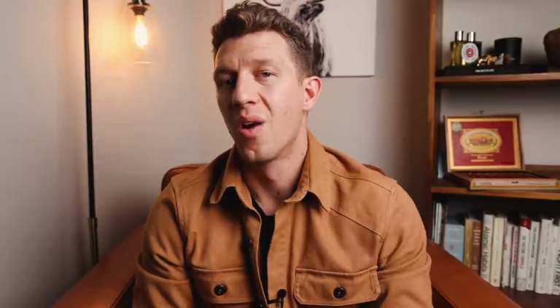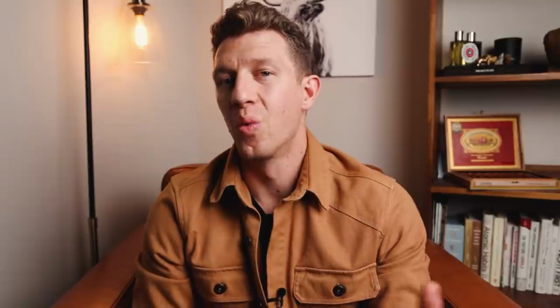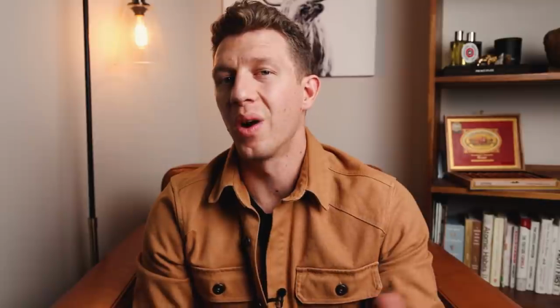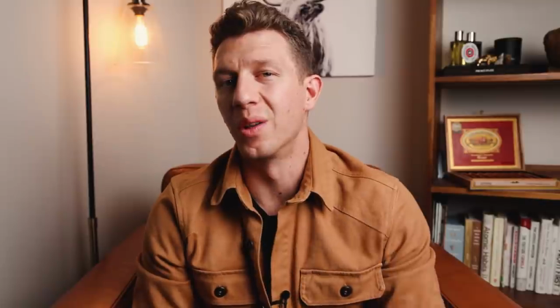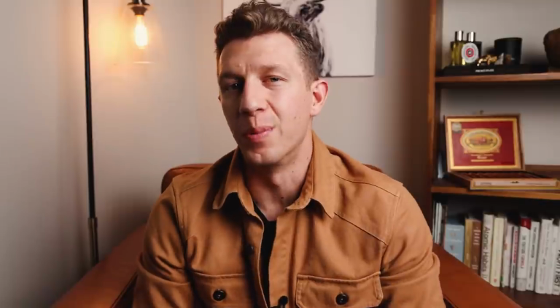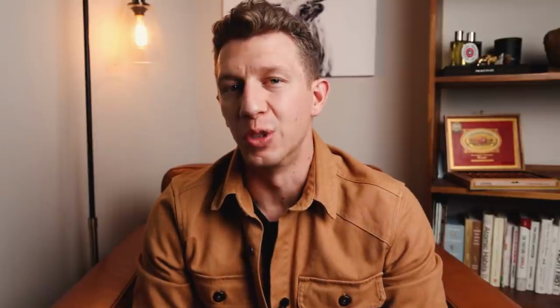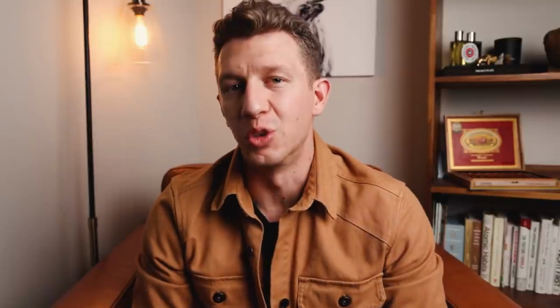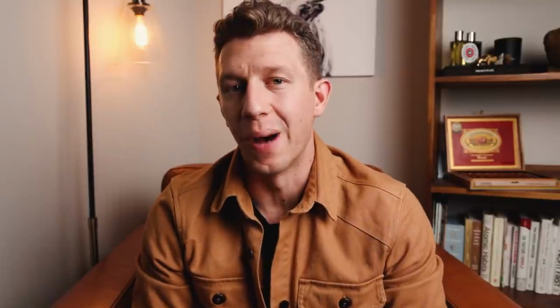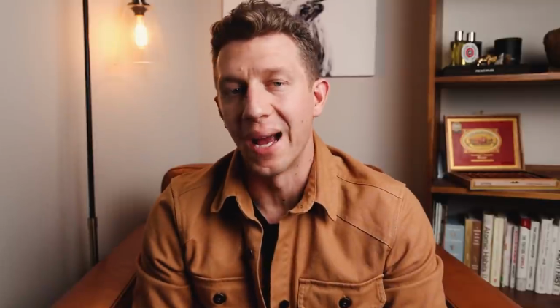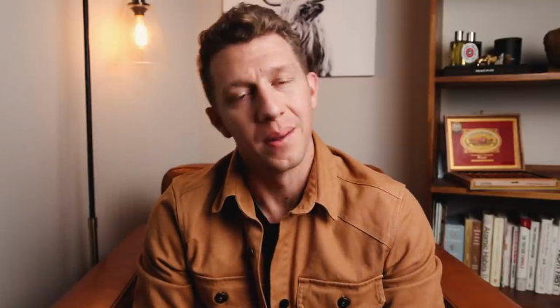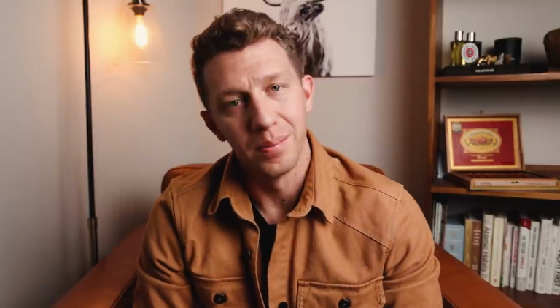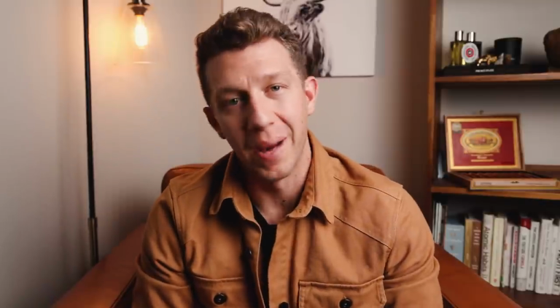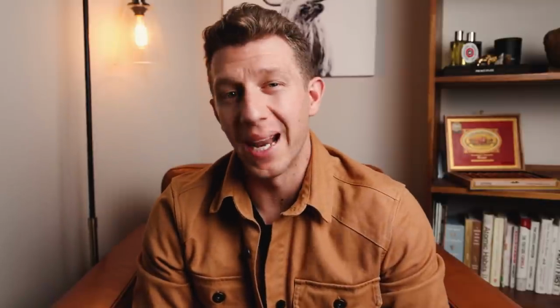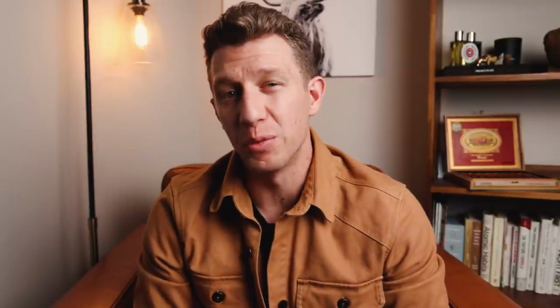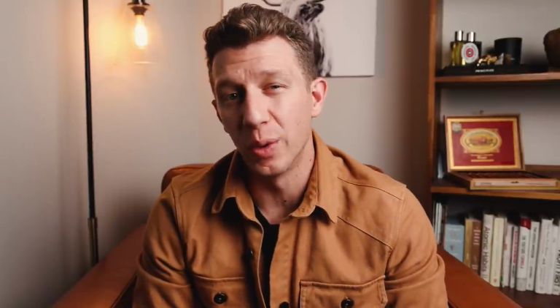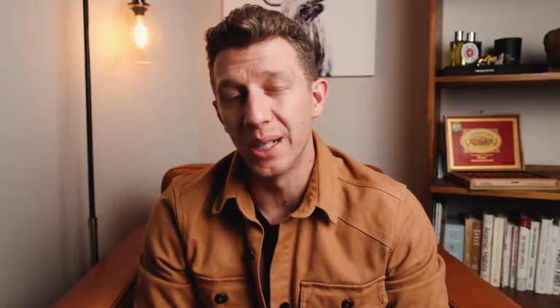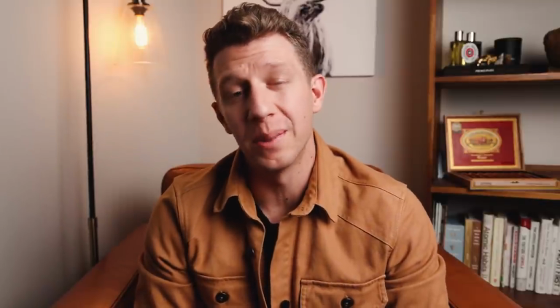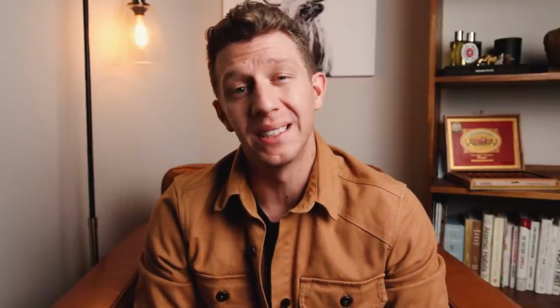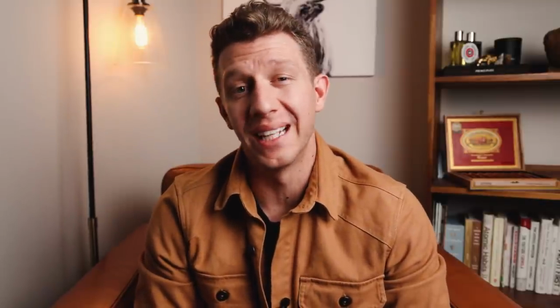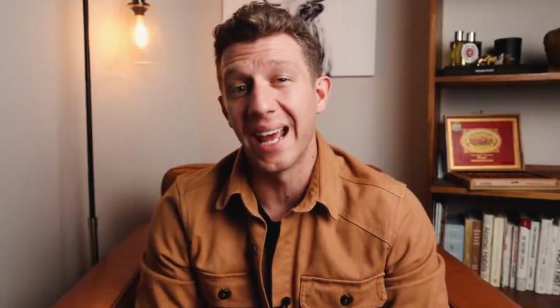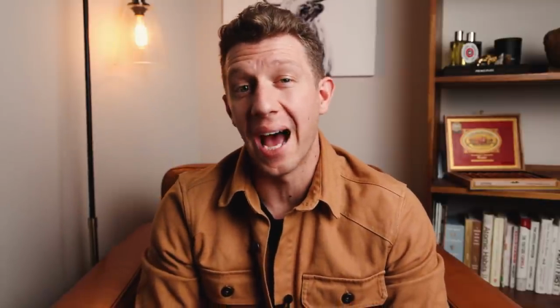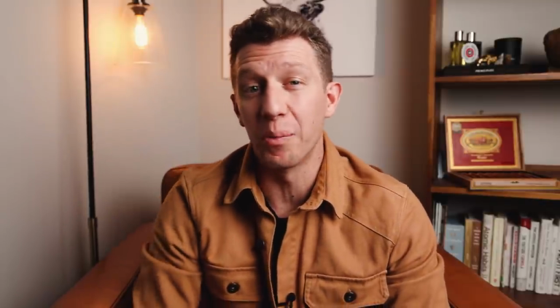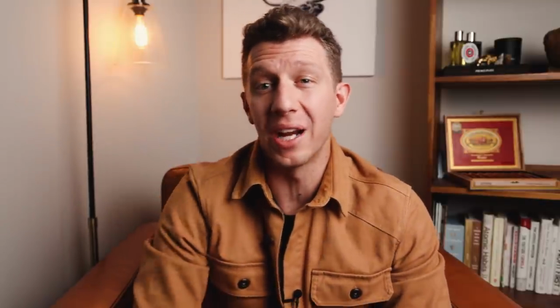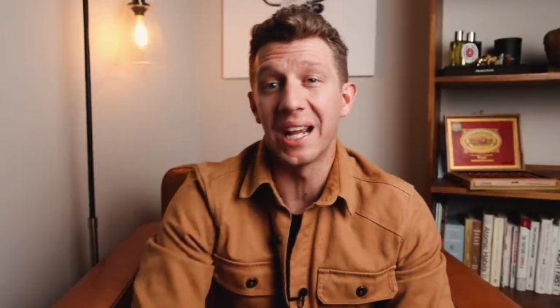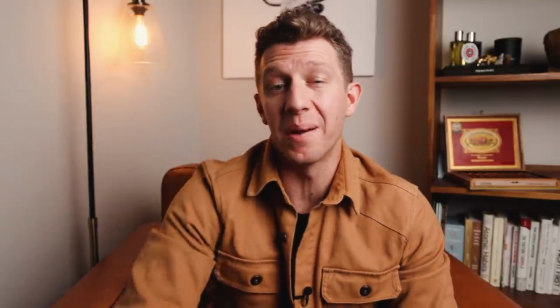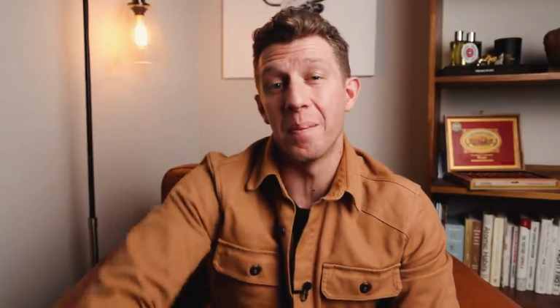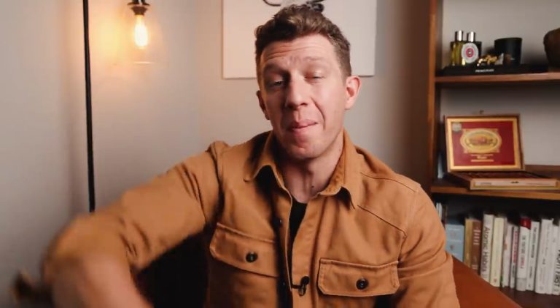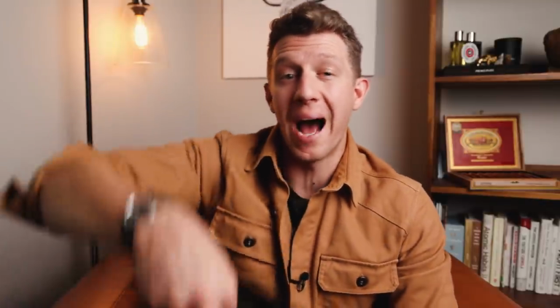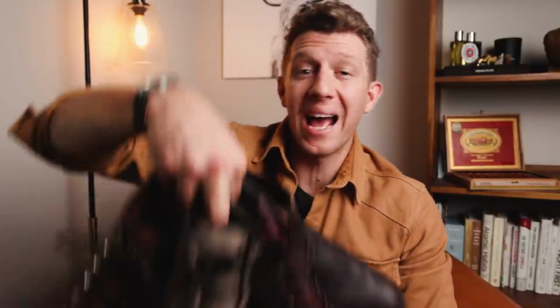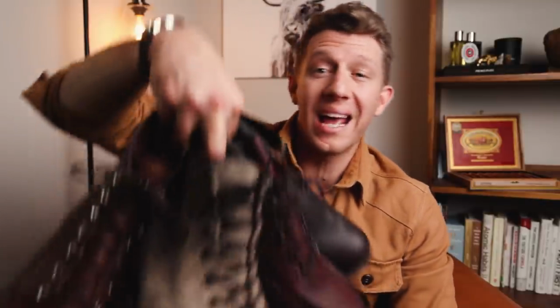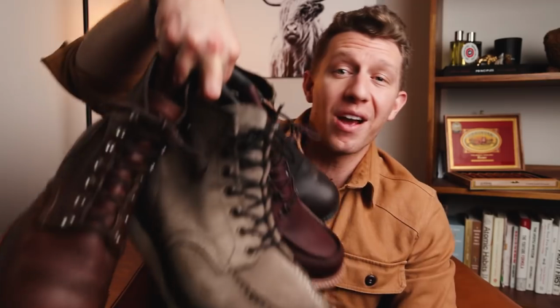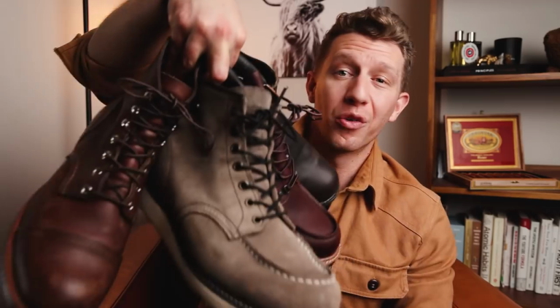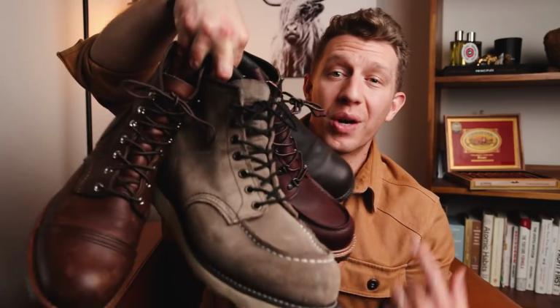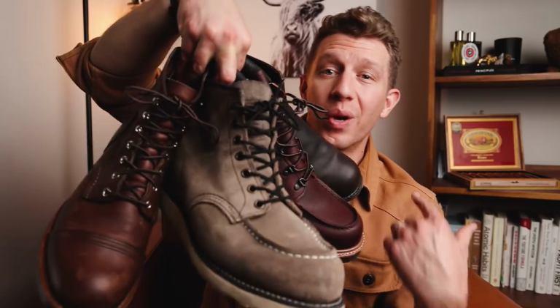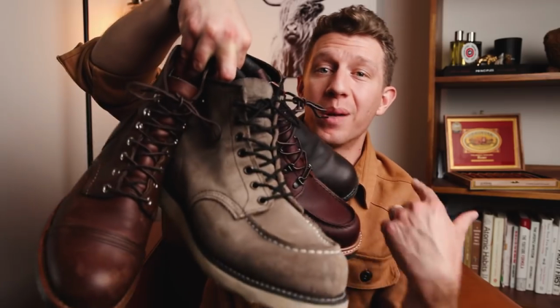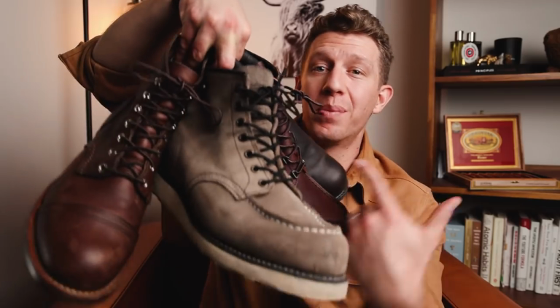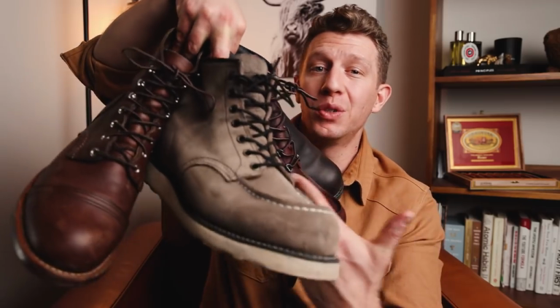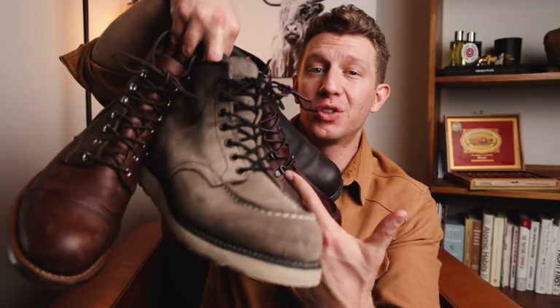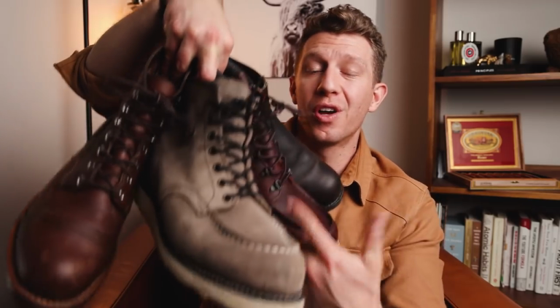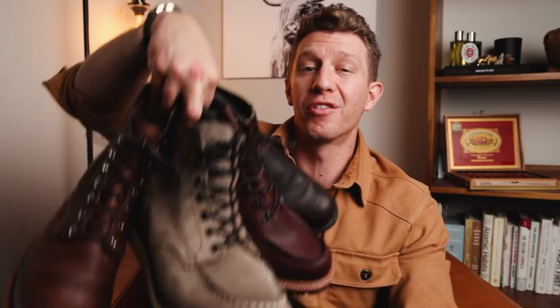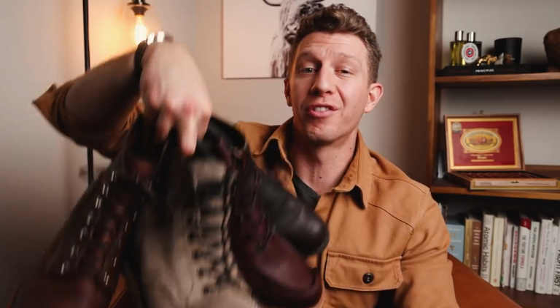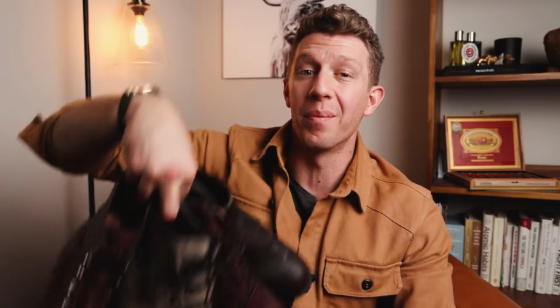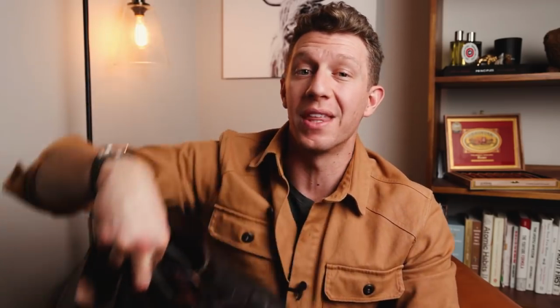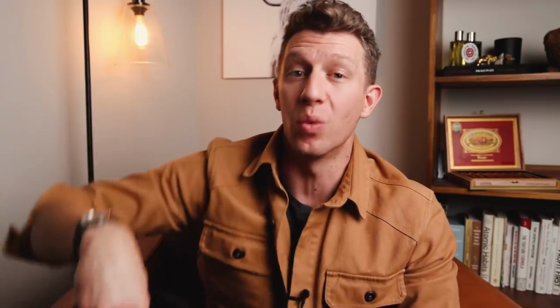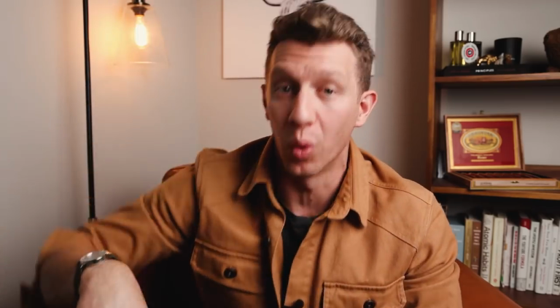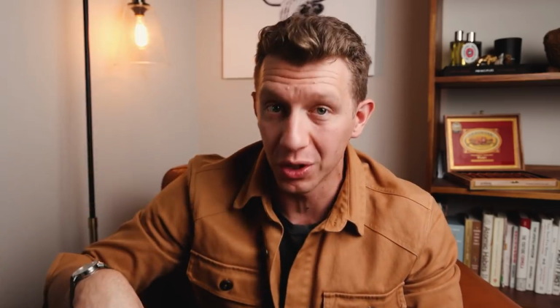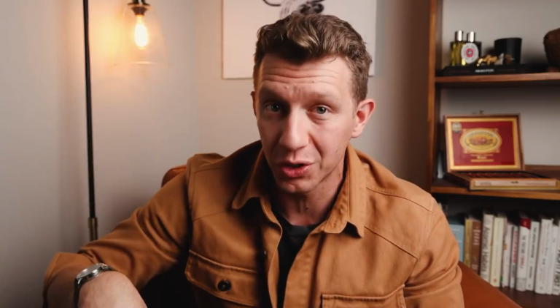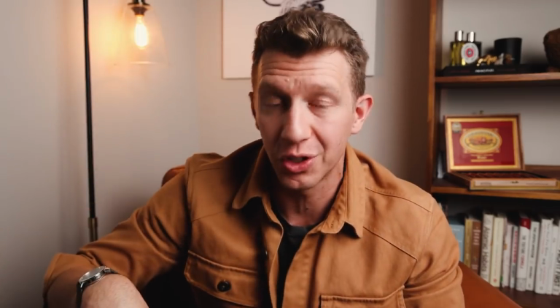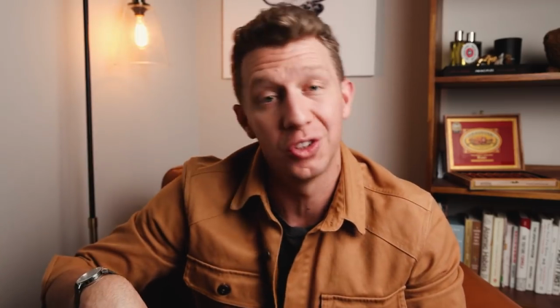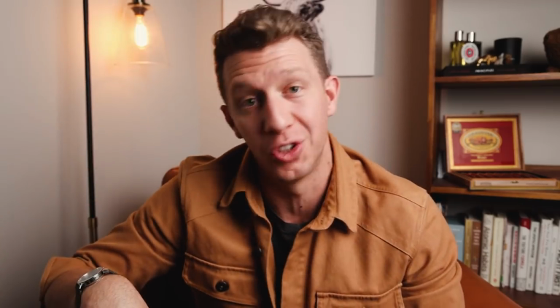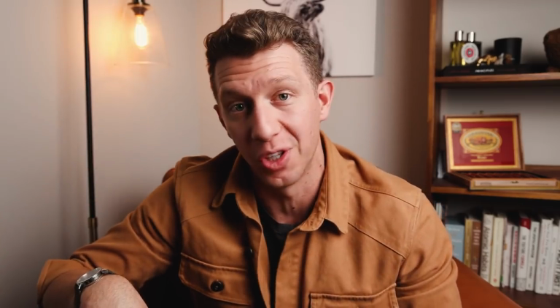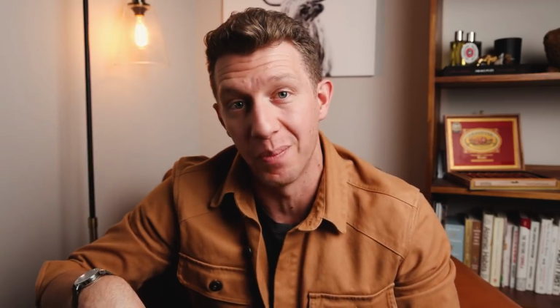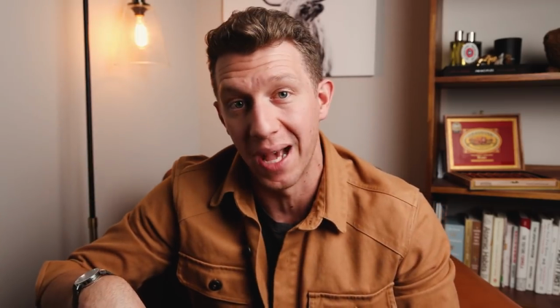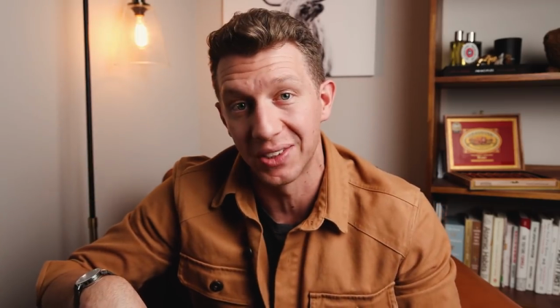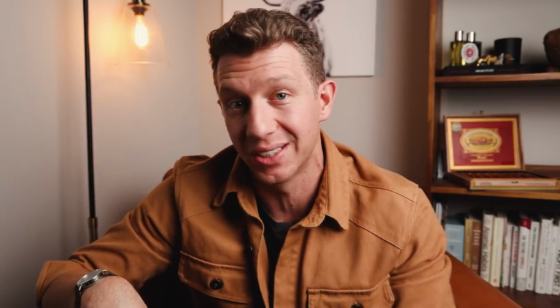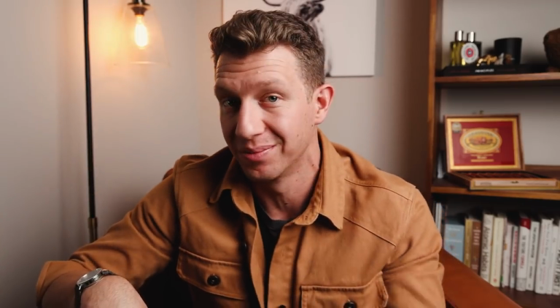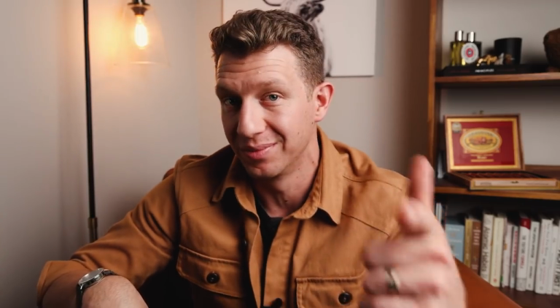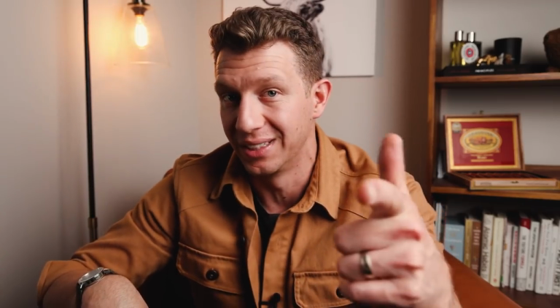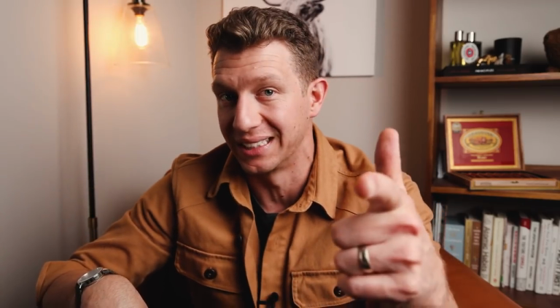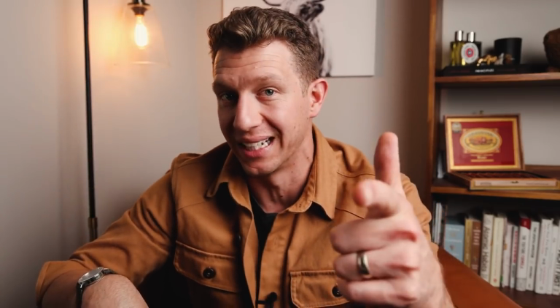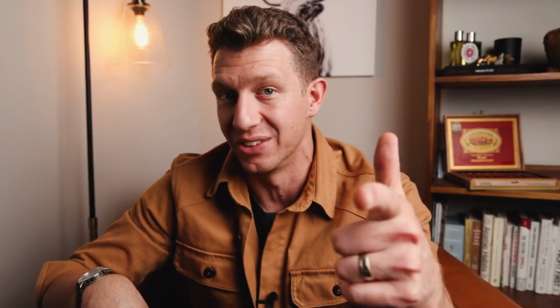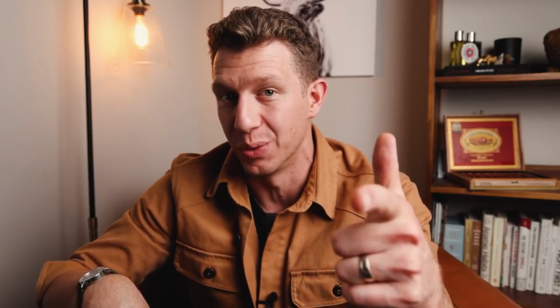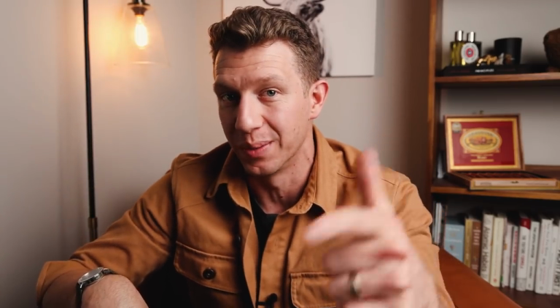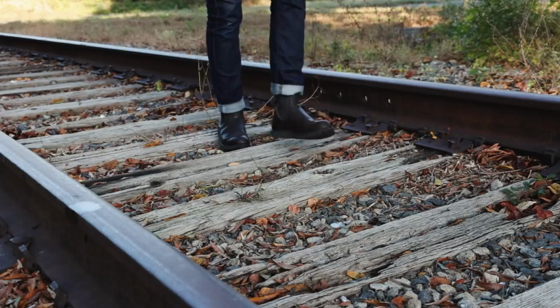Welcome to Bootspy. My name's William. Today I'm ranking my Red Wing boots from the worst to the best. Let's get into it.